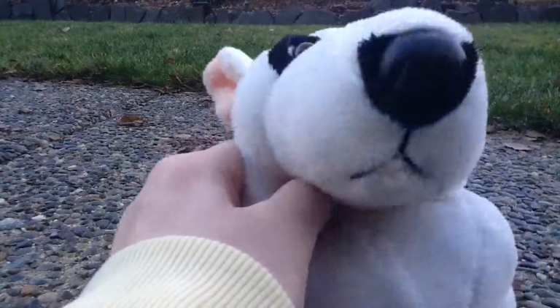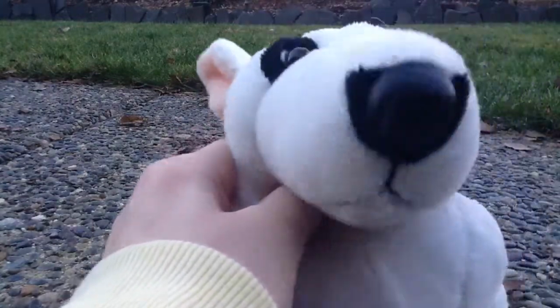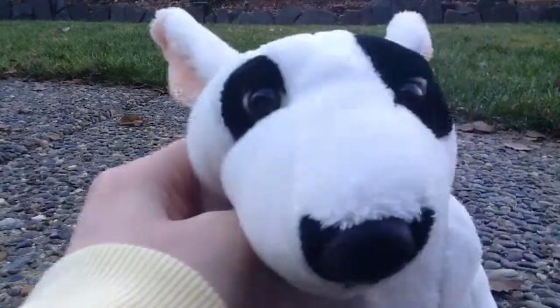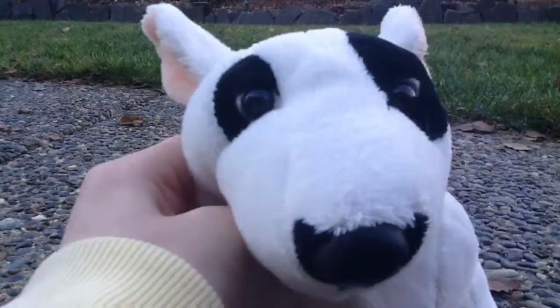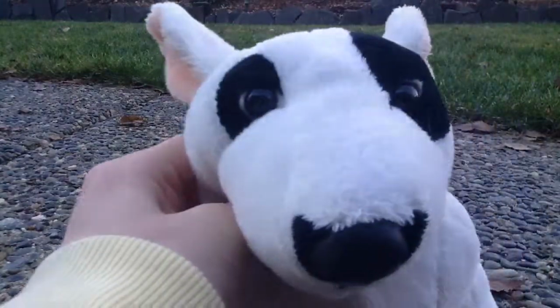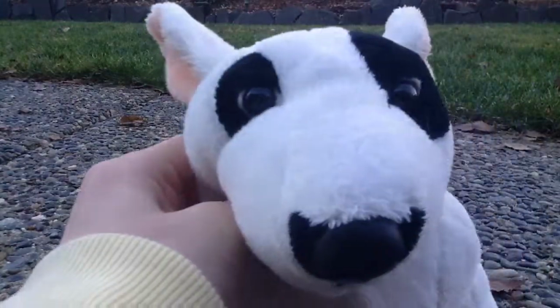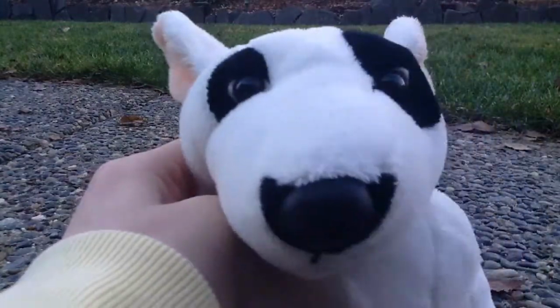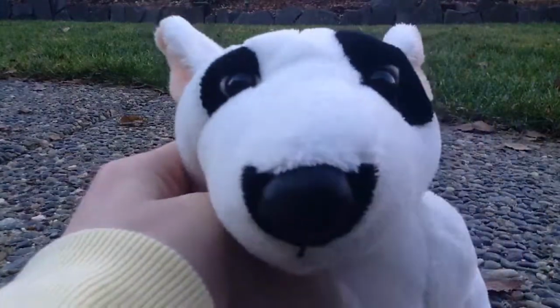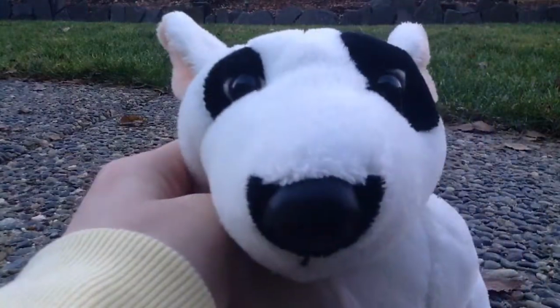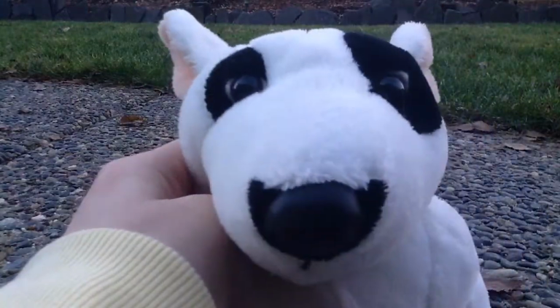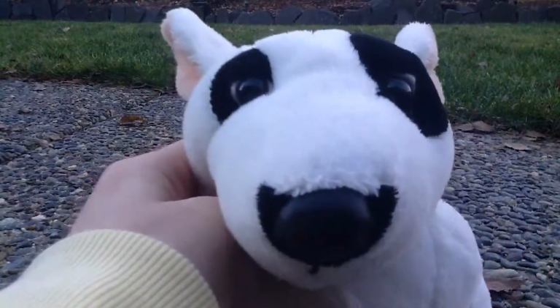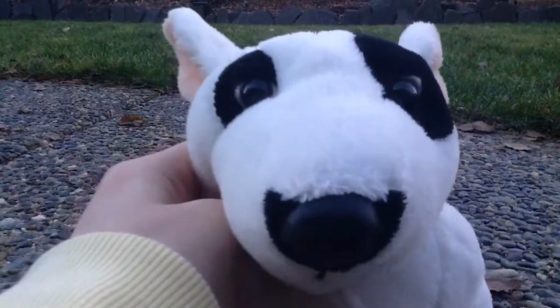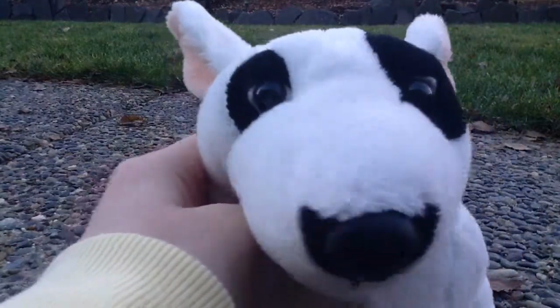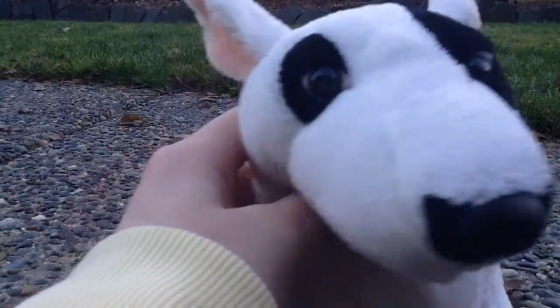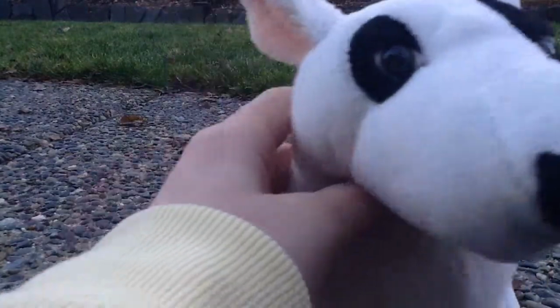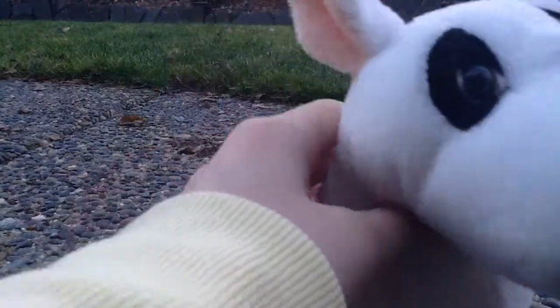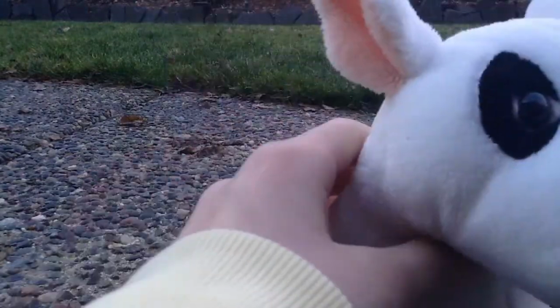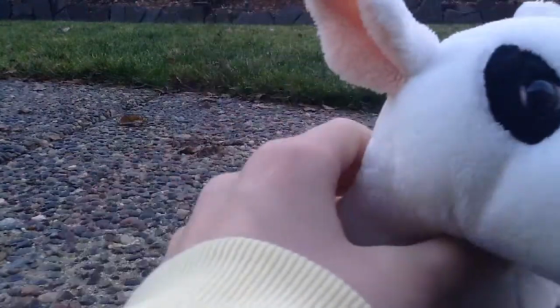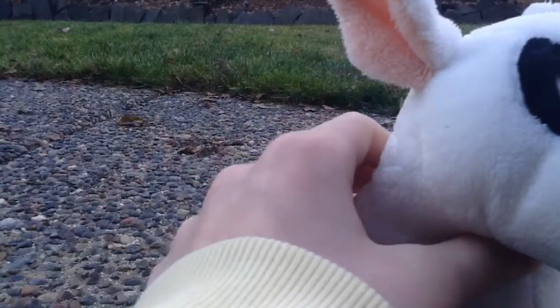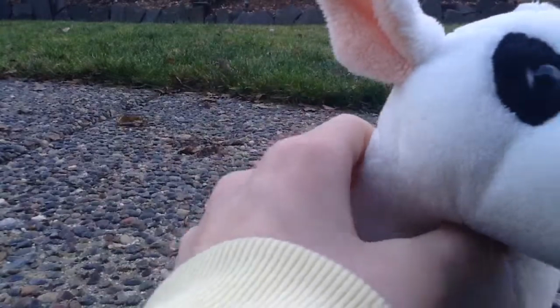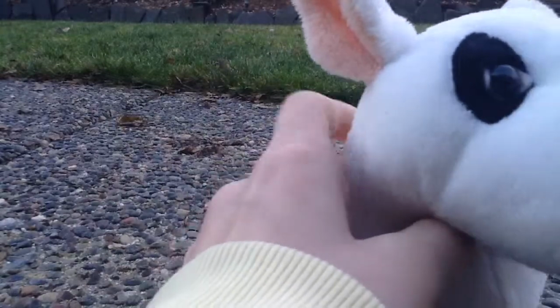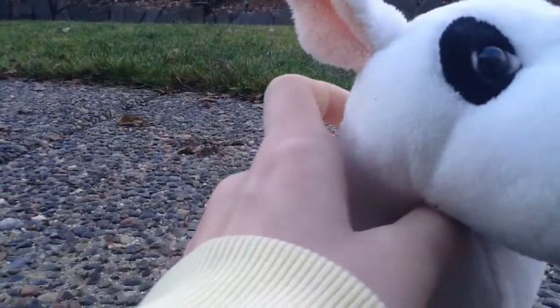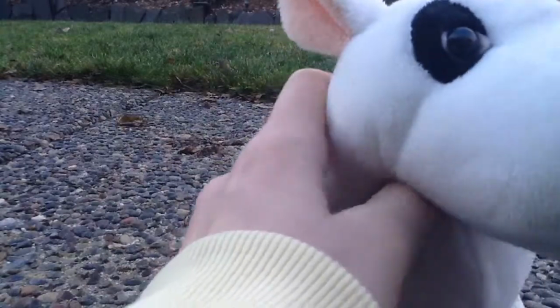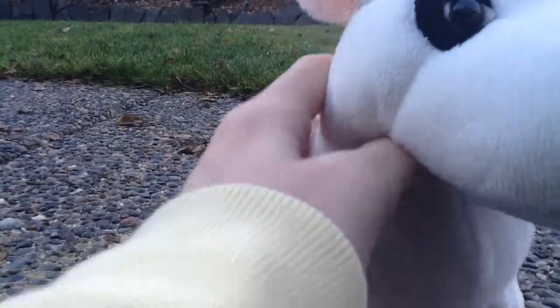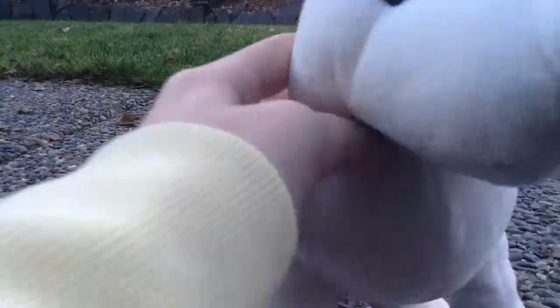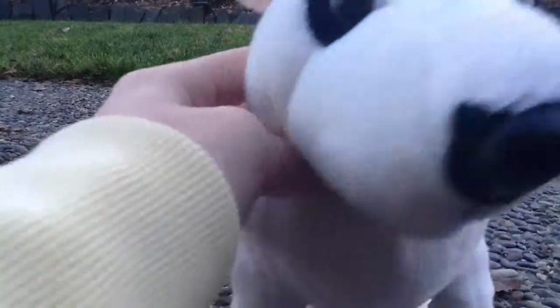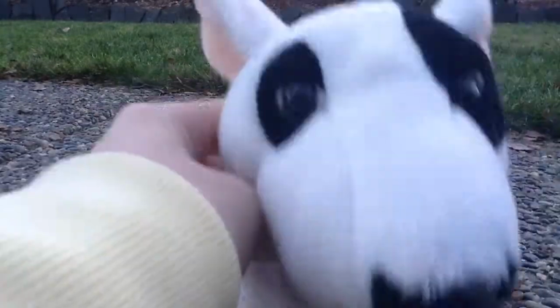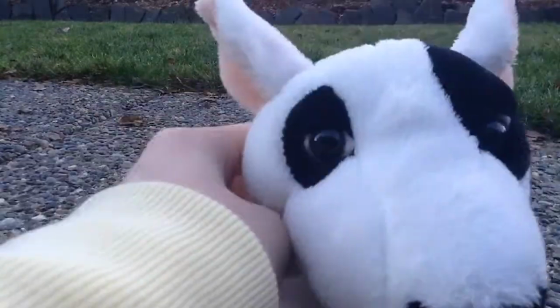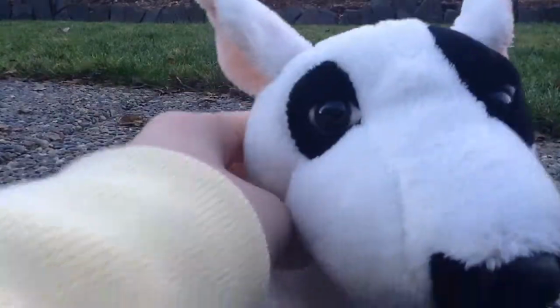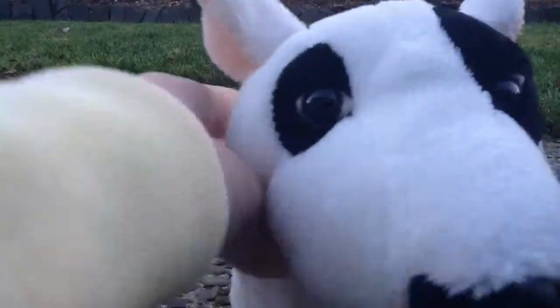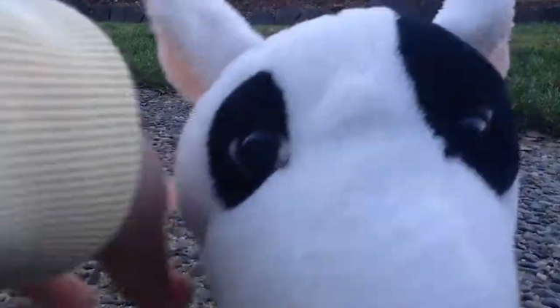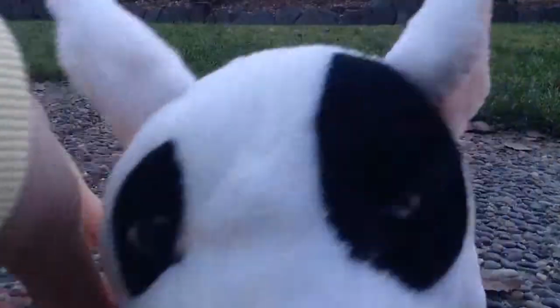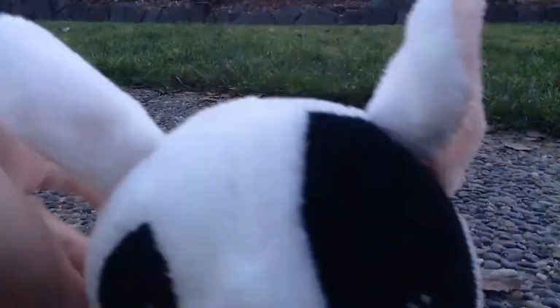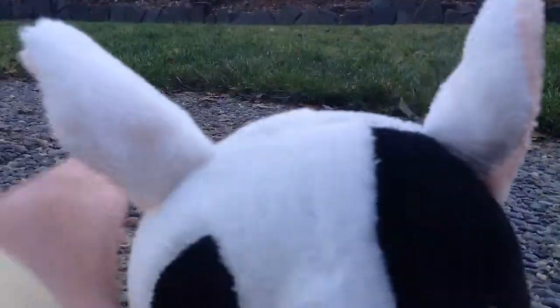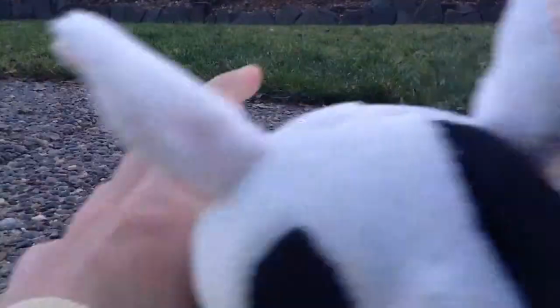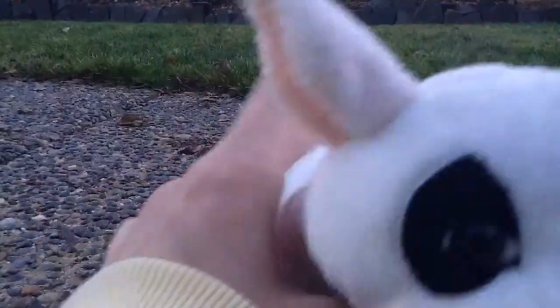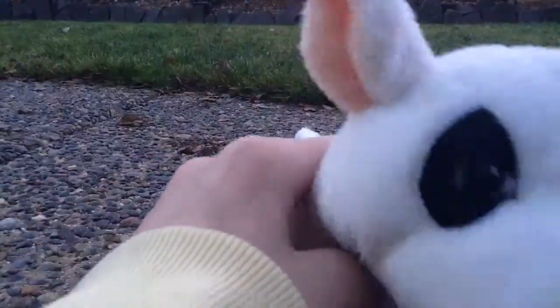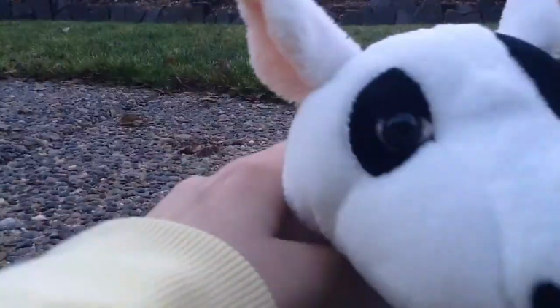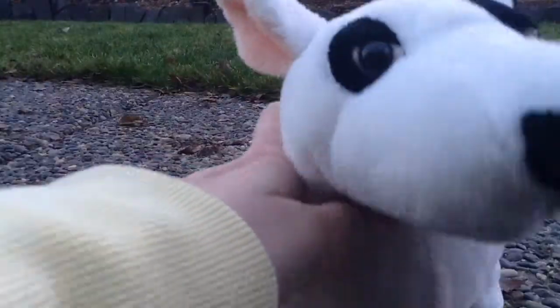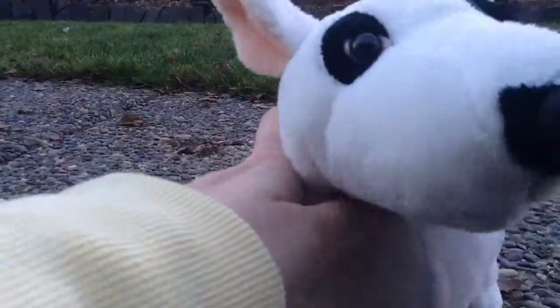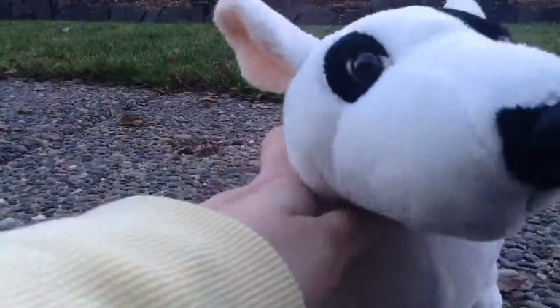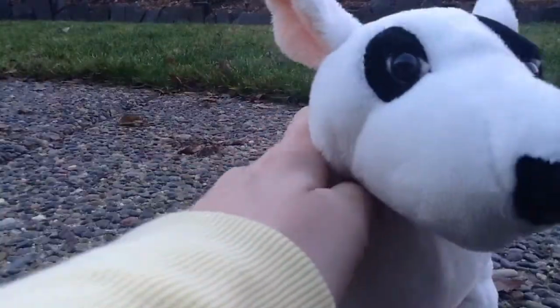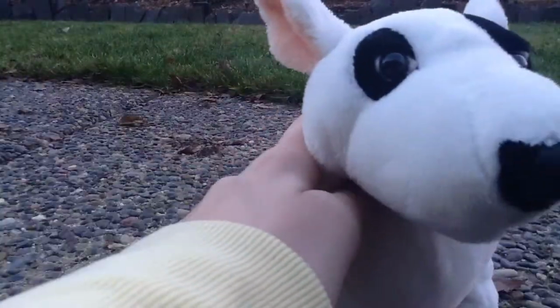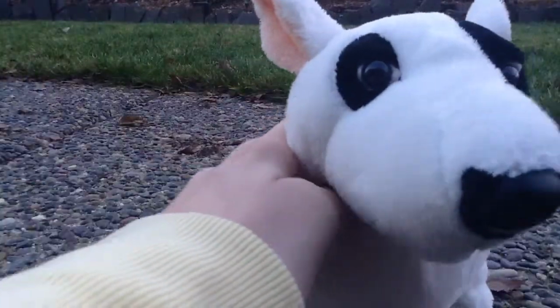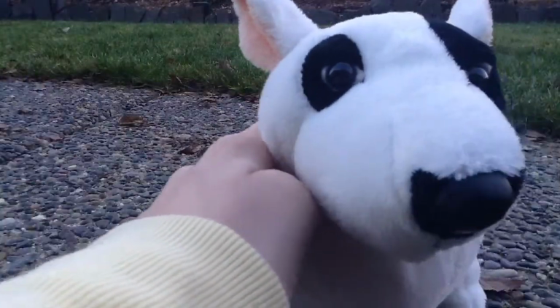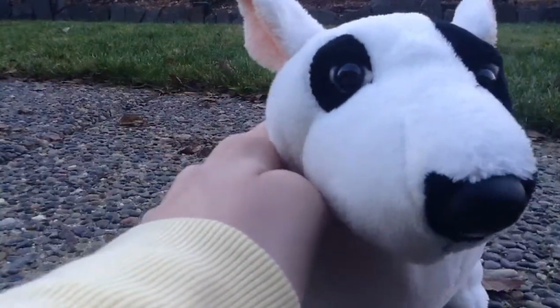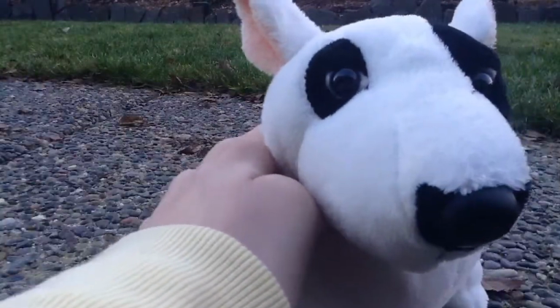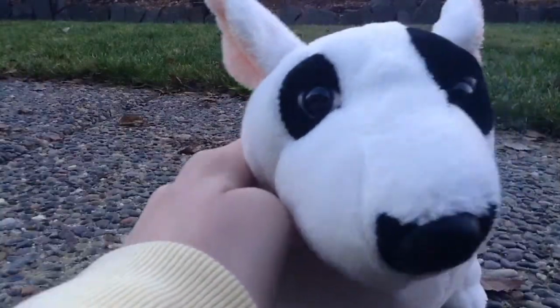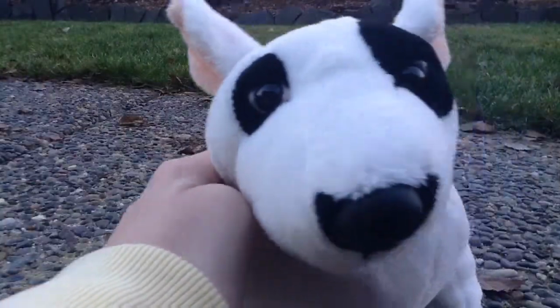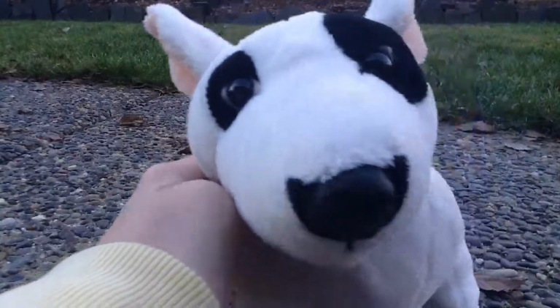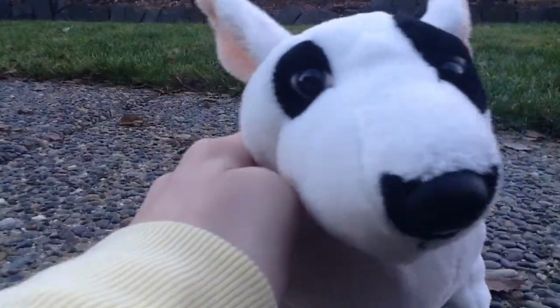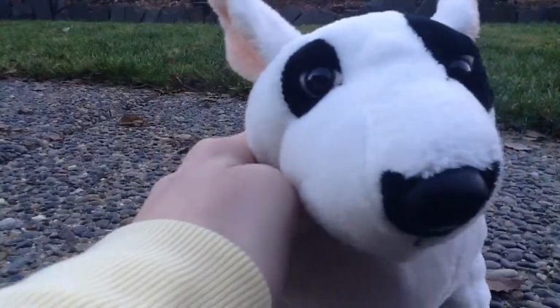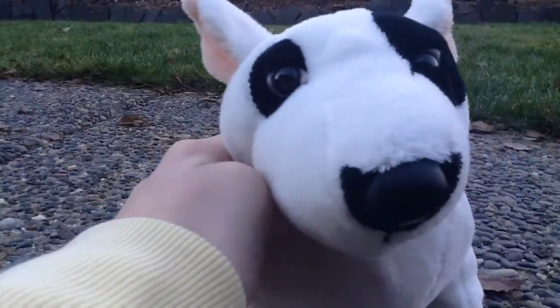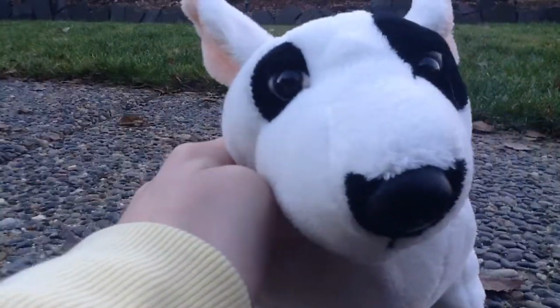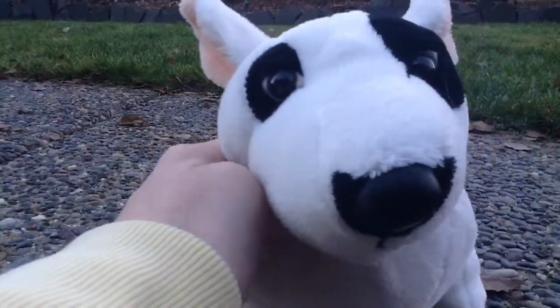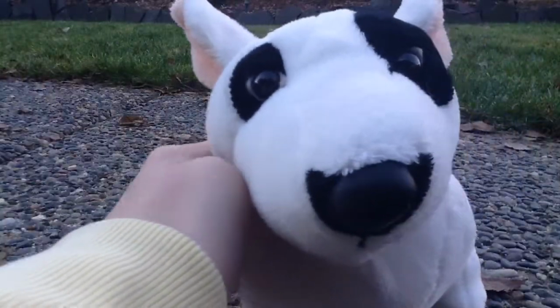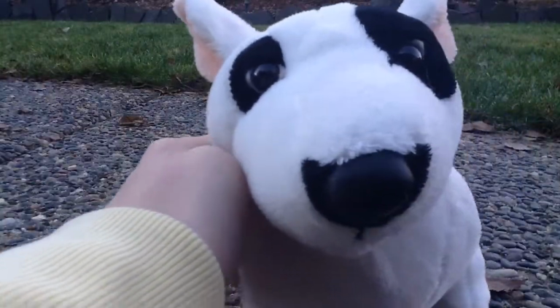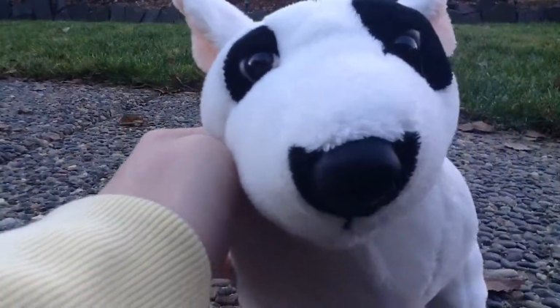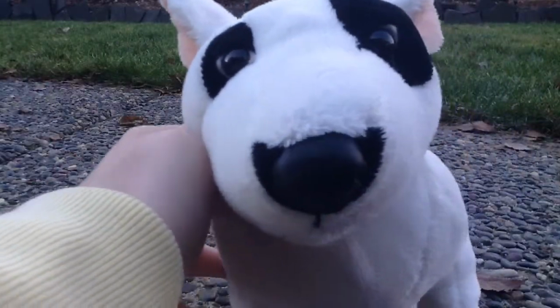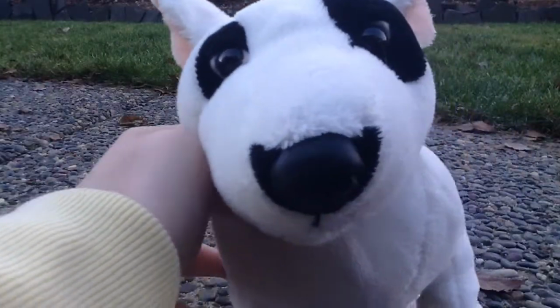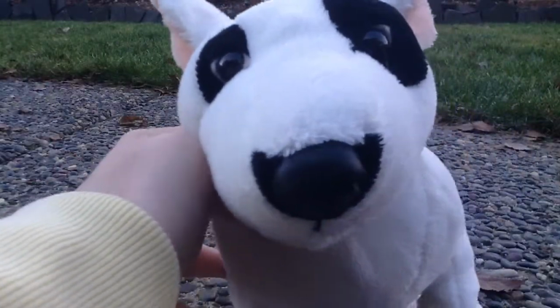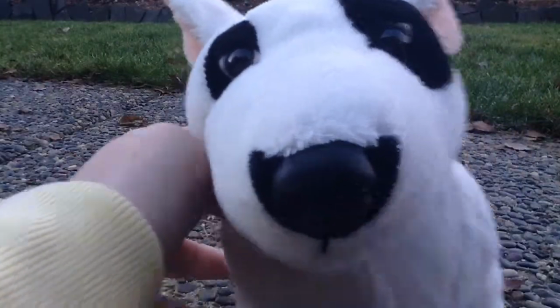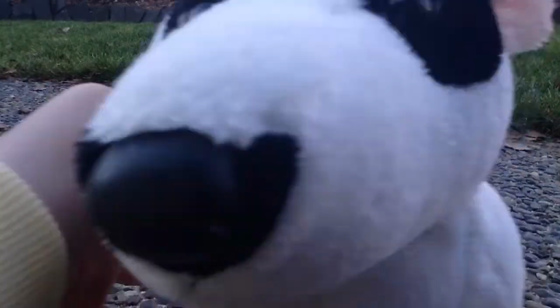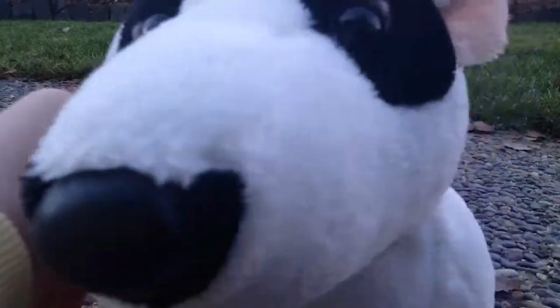They actually have Webkinz there, because they were selling them on clearance, and I must have found them in the back, because I've been there before and they've never had Webkinz there, ever.